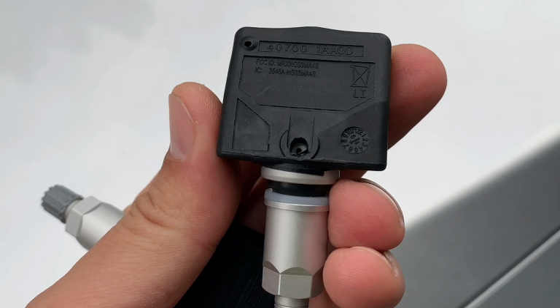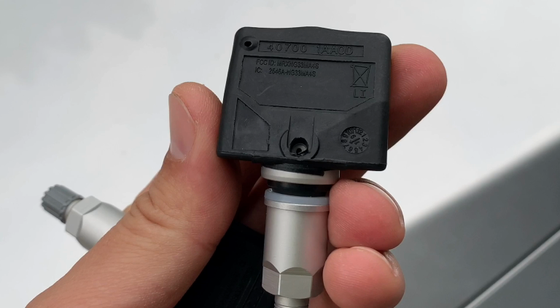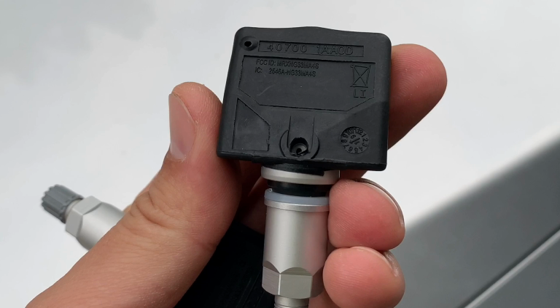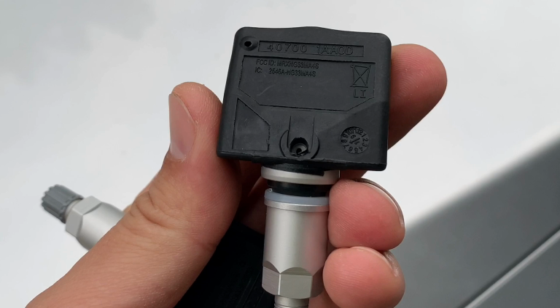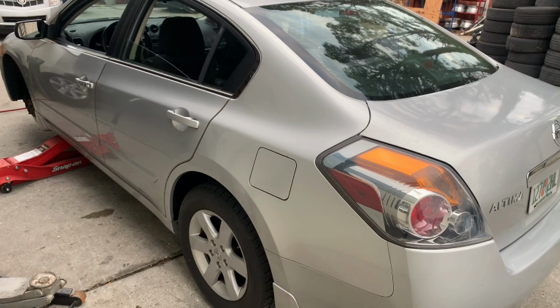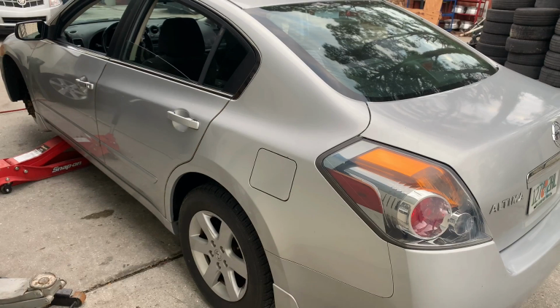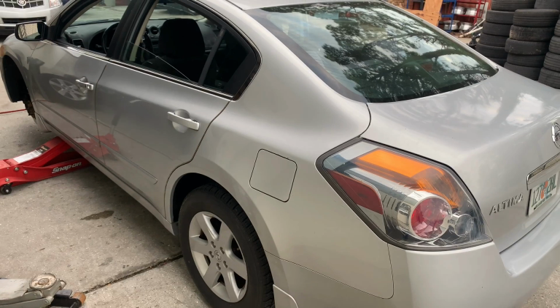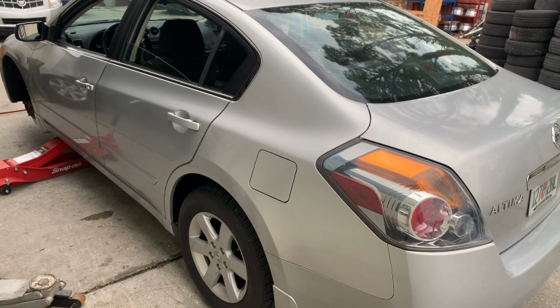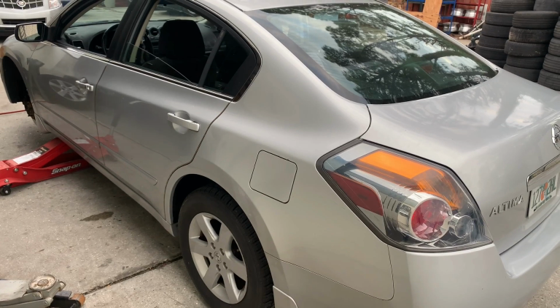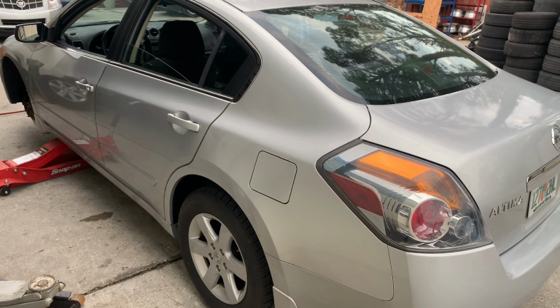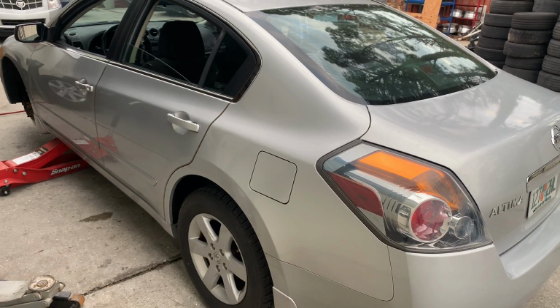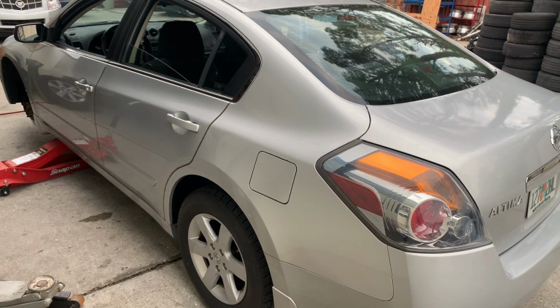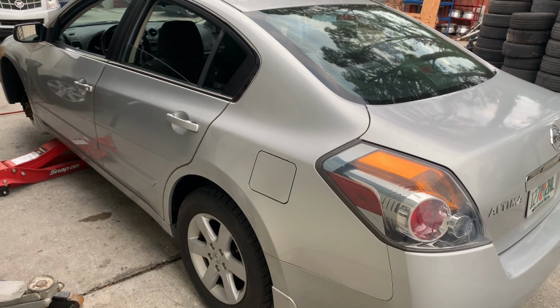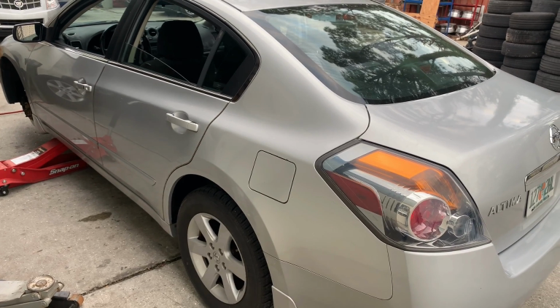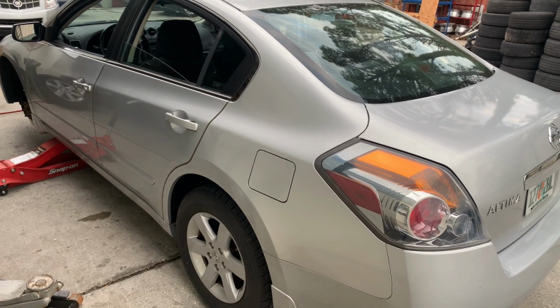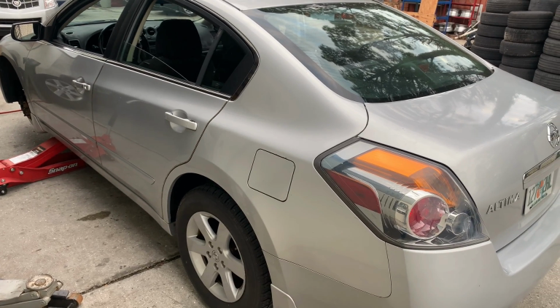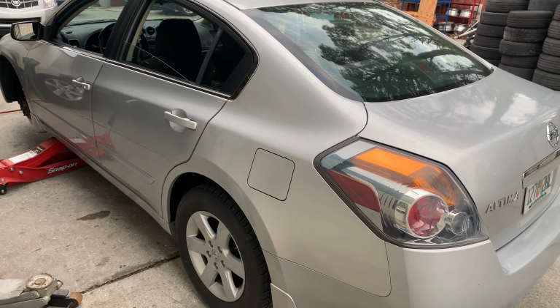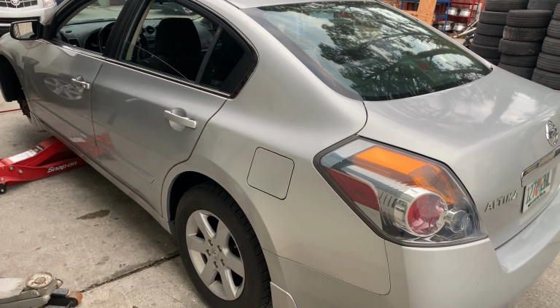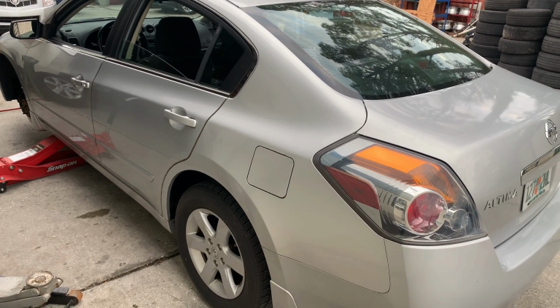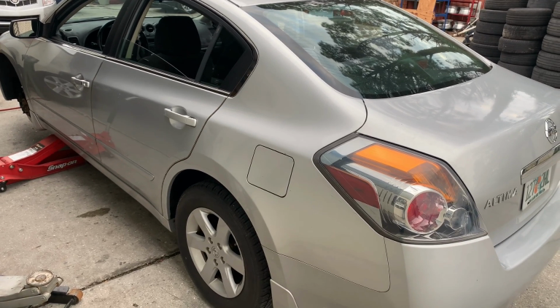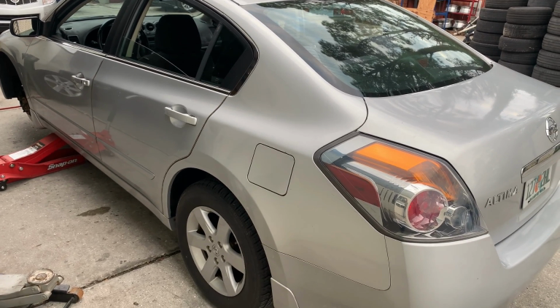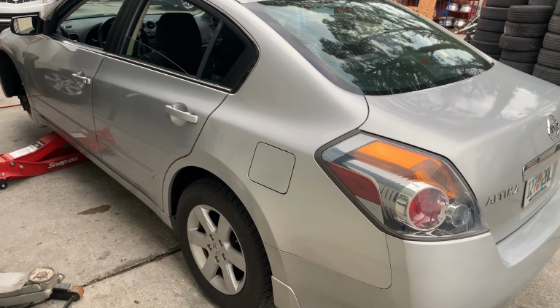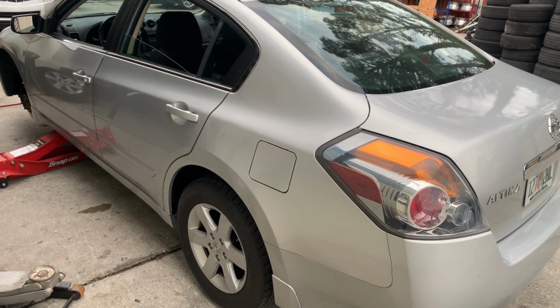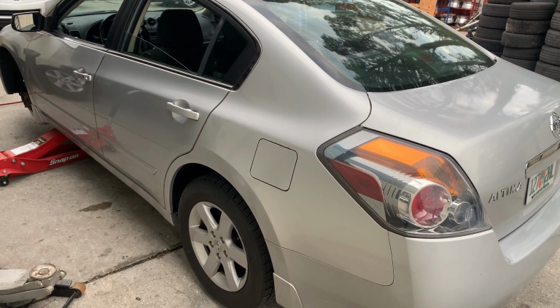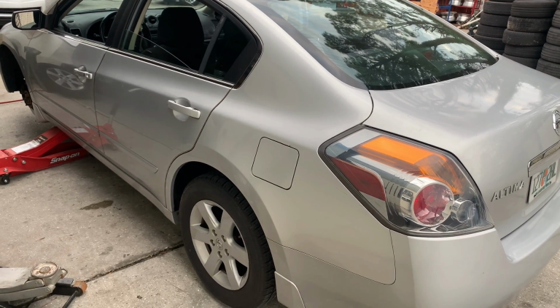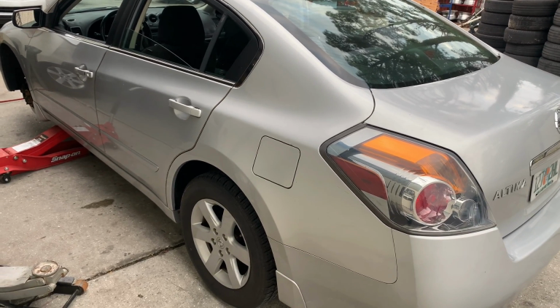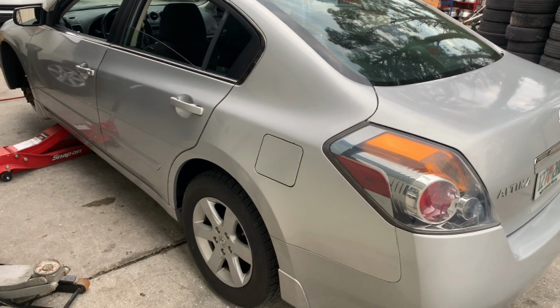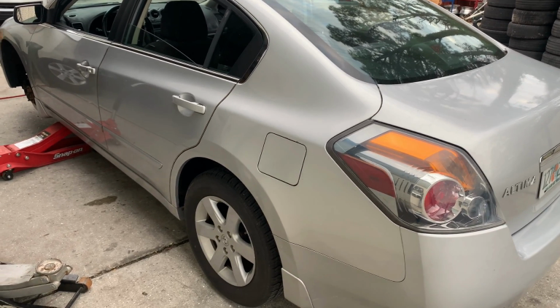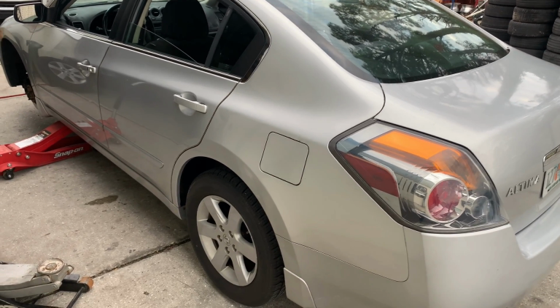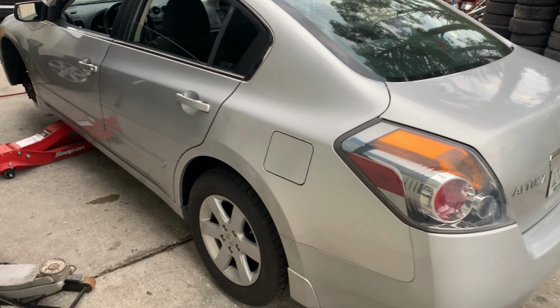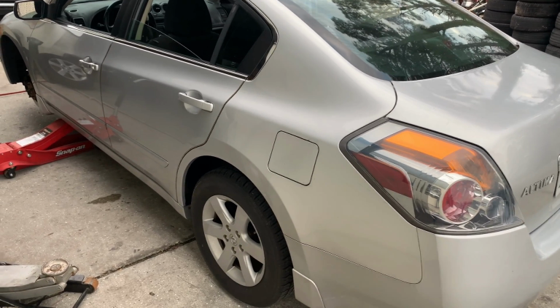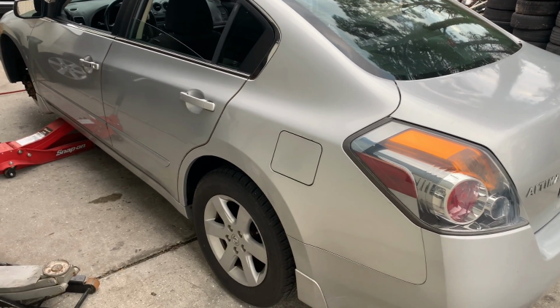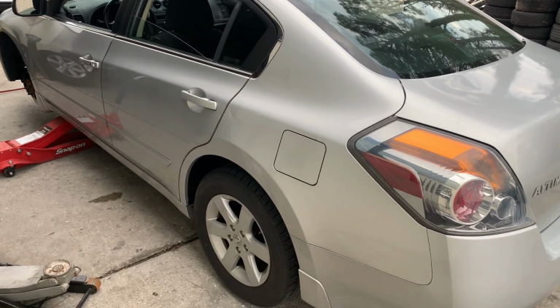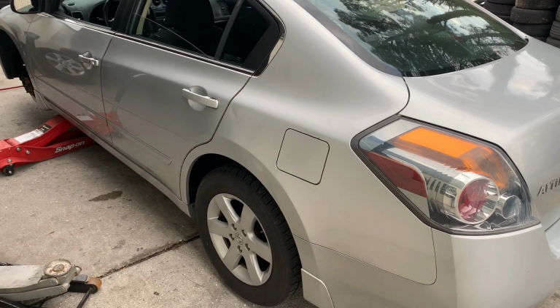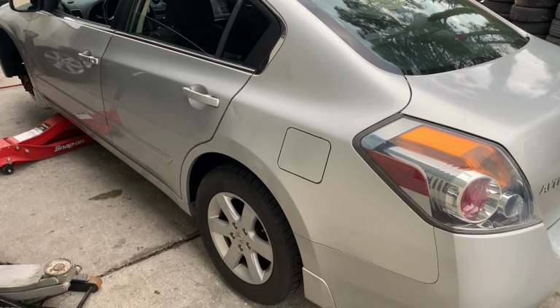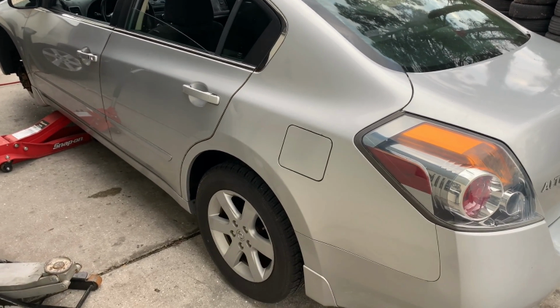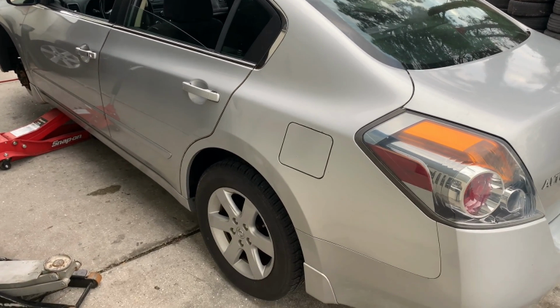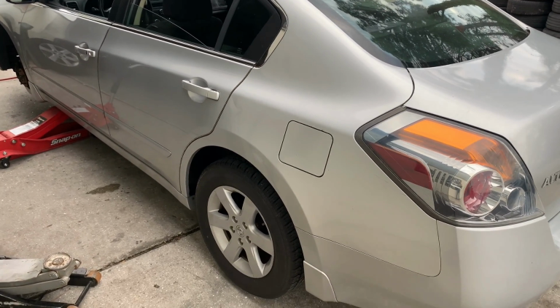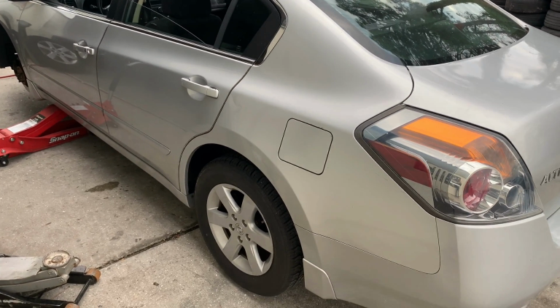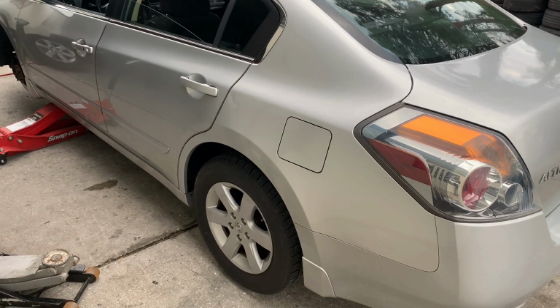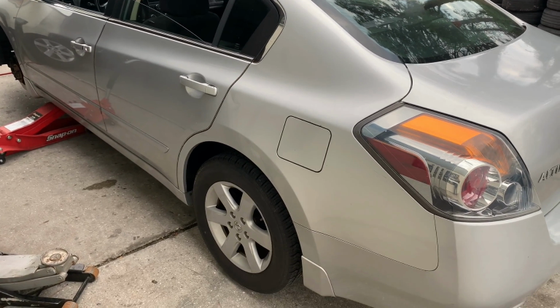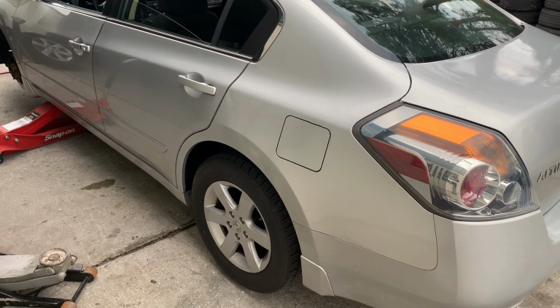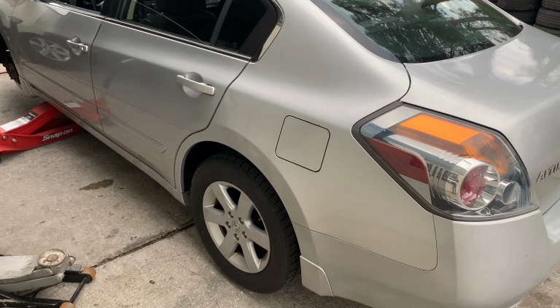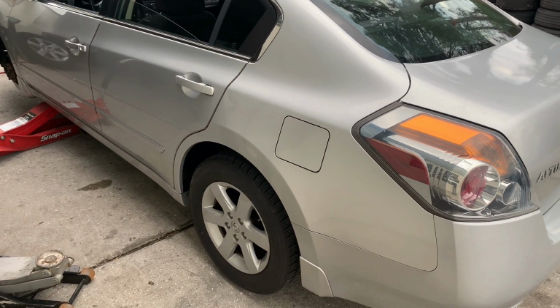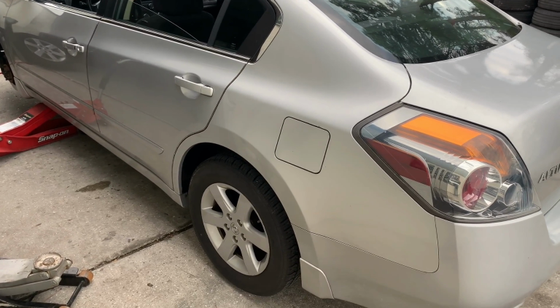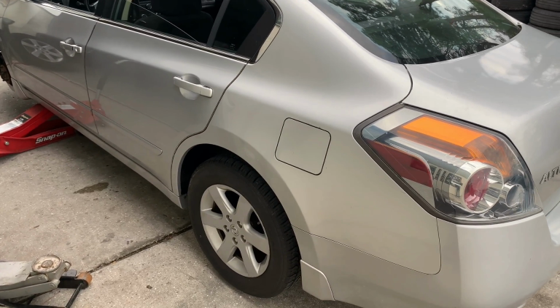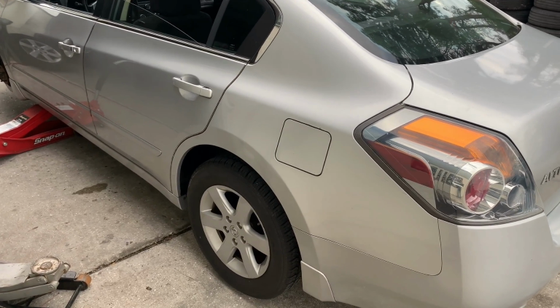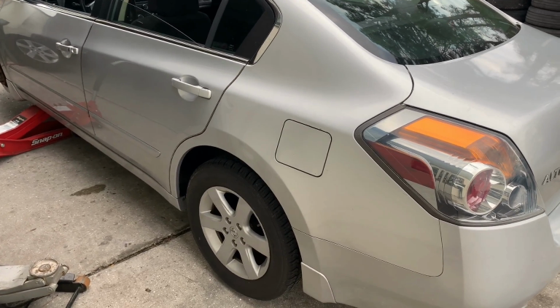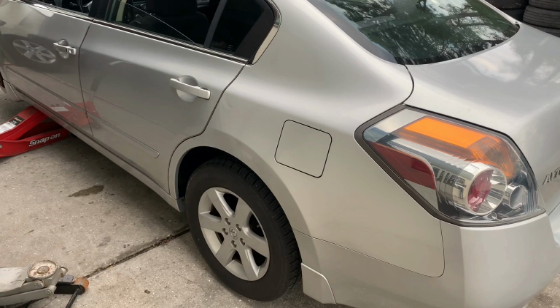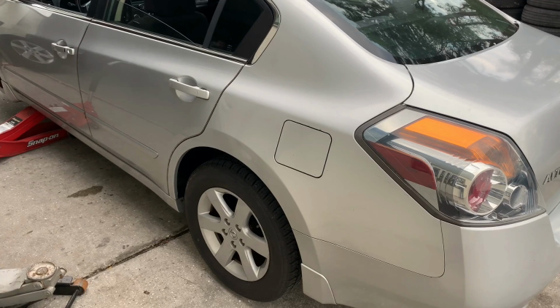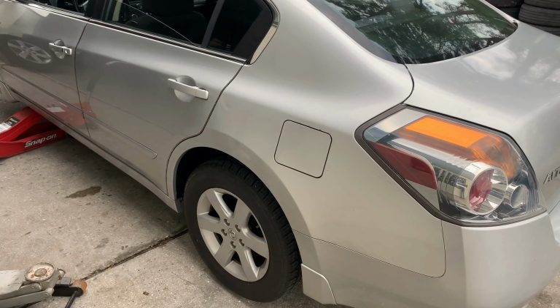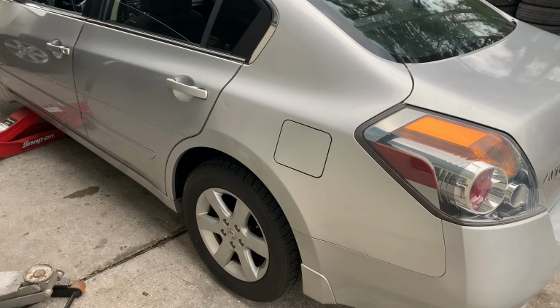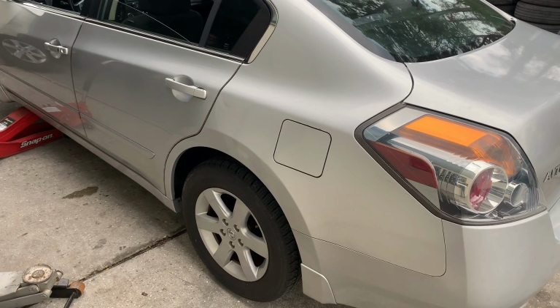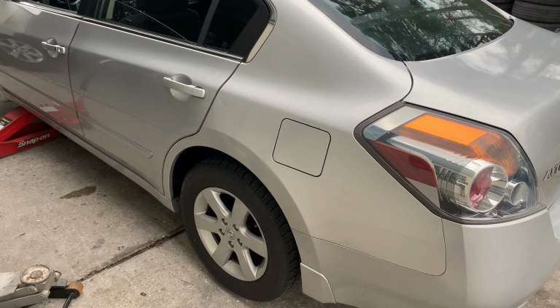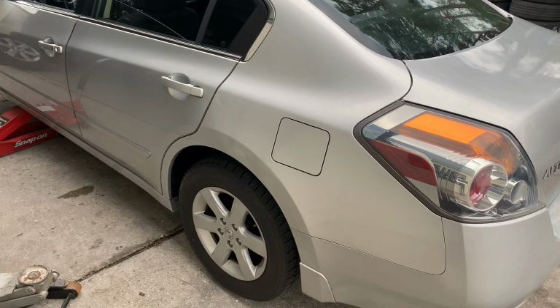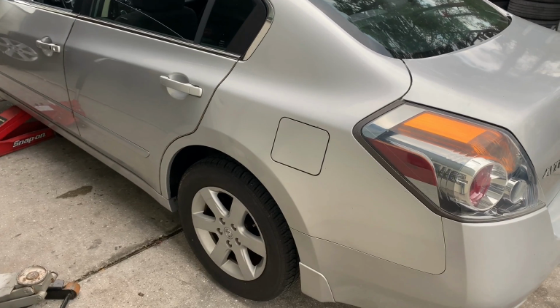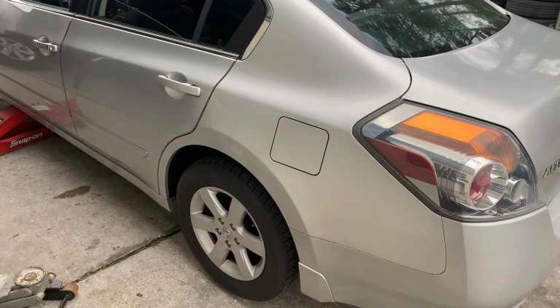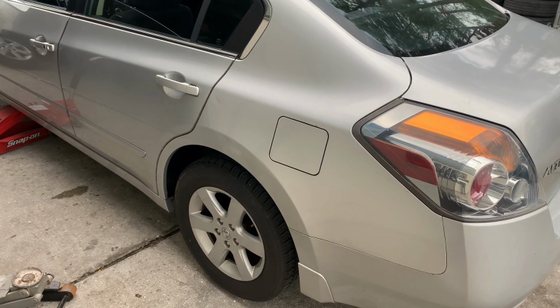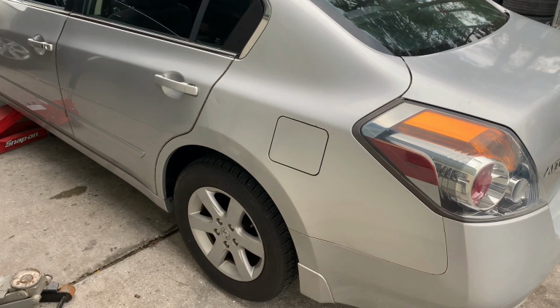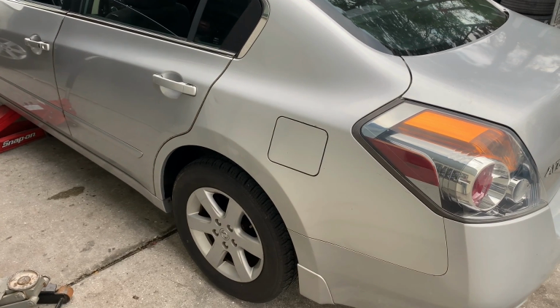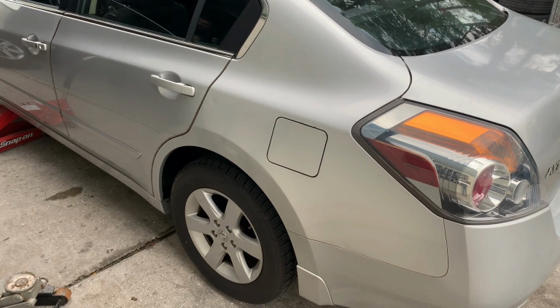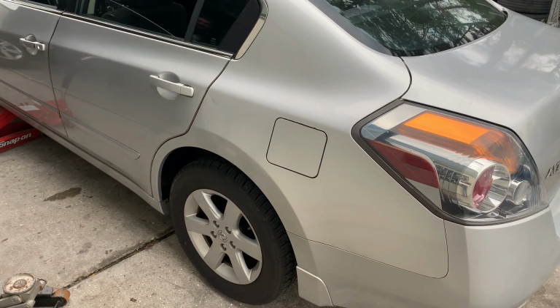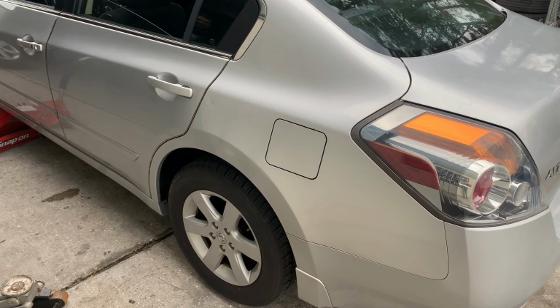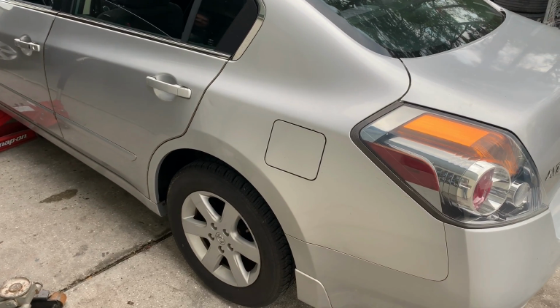To replace the sensor the tire needs to come off the wheel, so in general it's a good idea to replace them at the same time when you're changing your old tires.